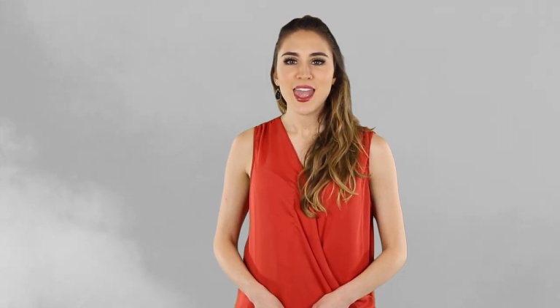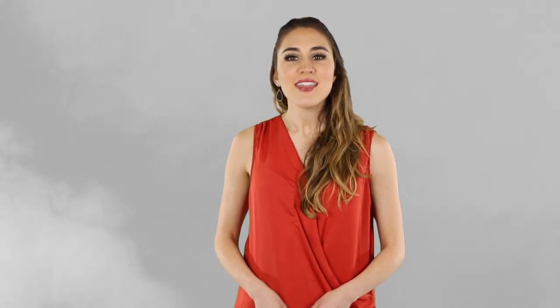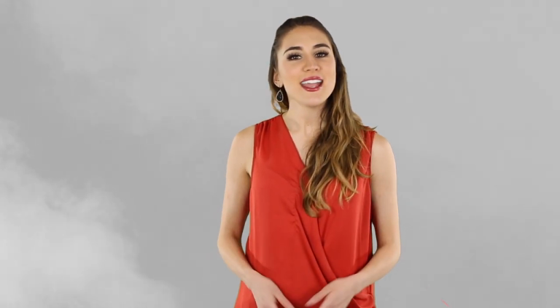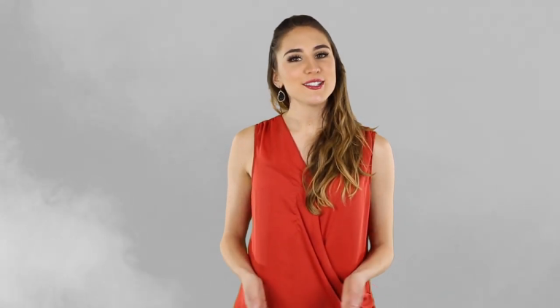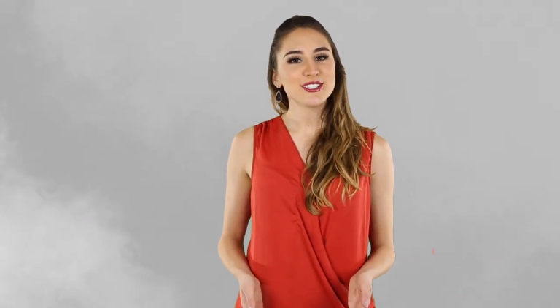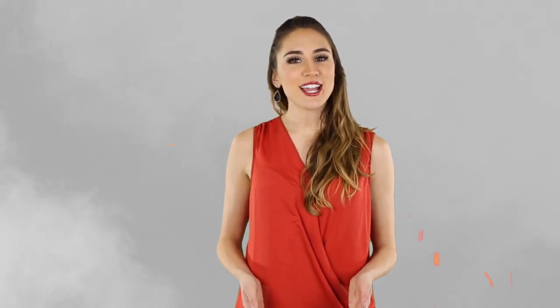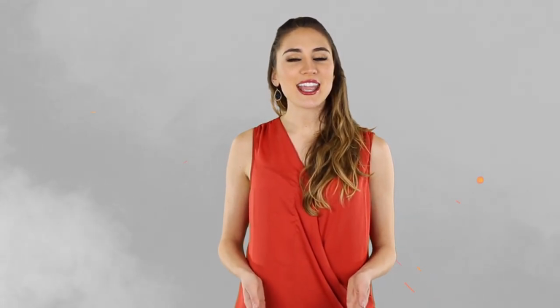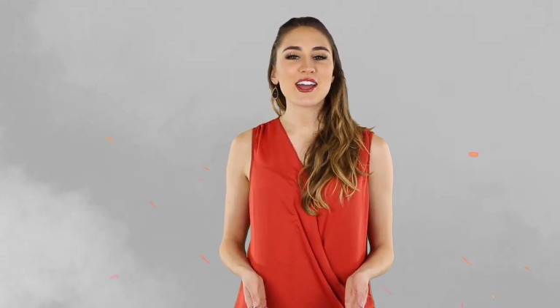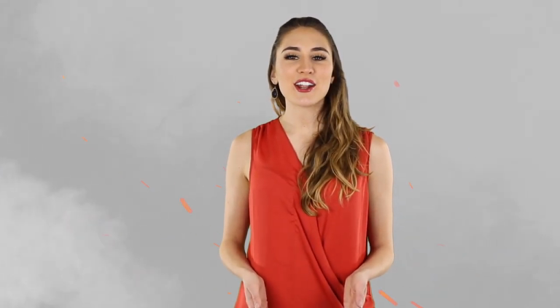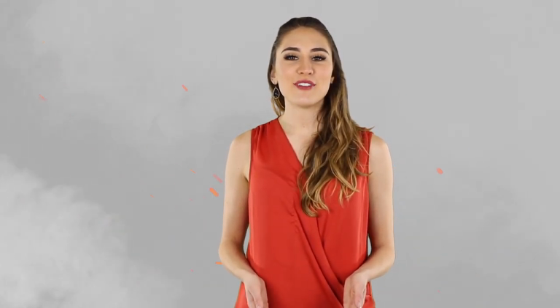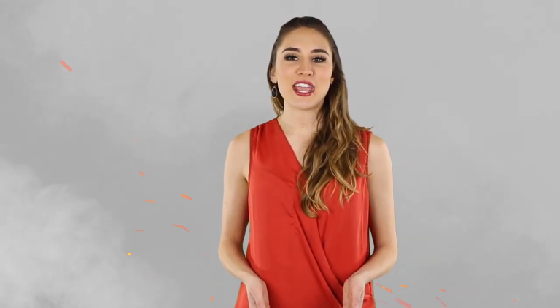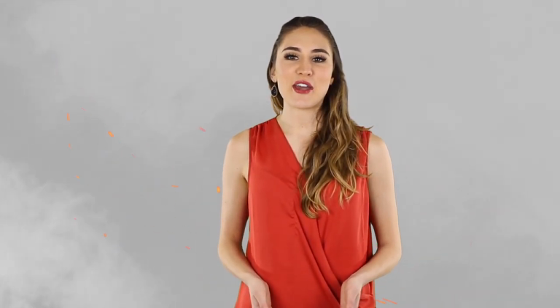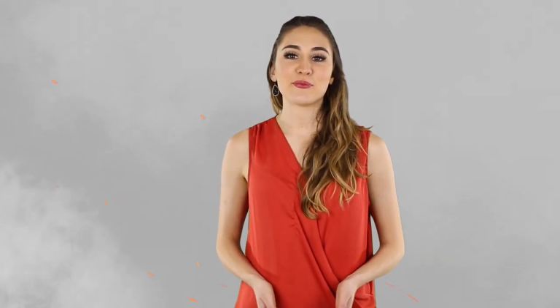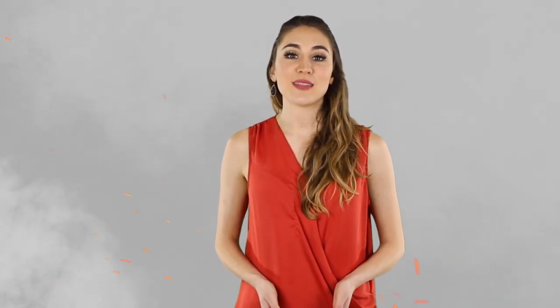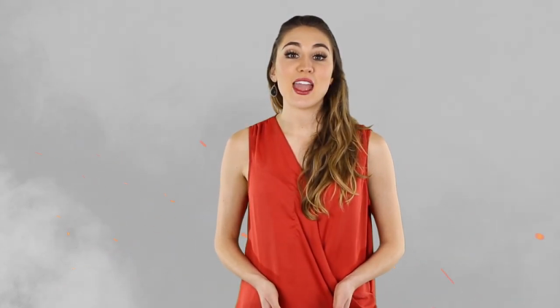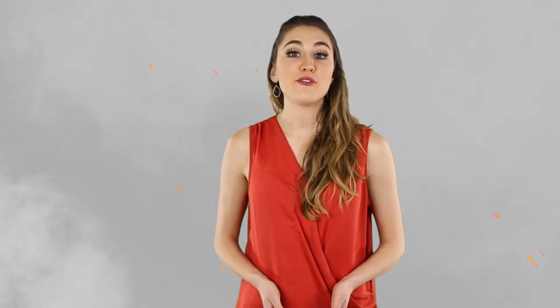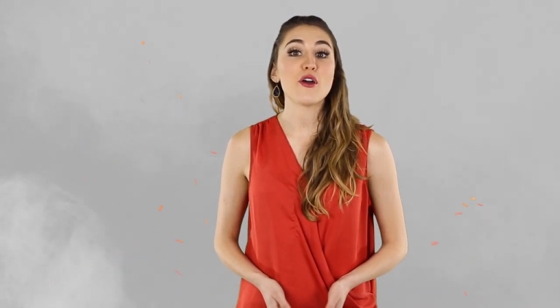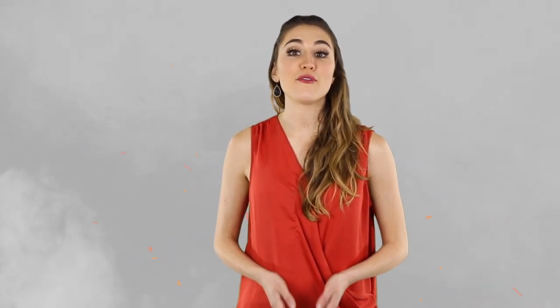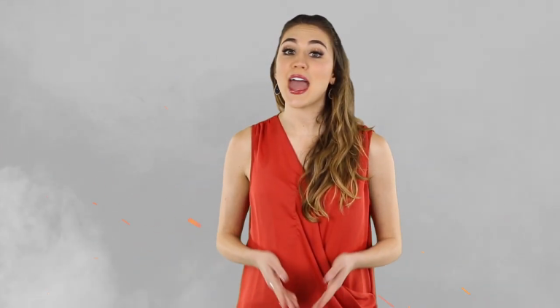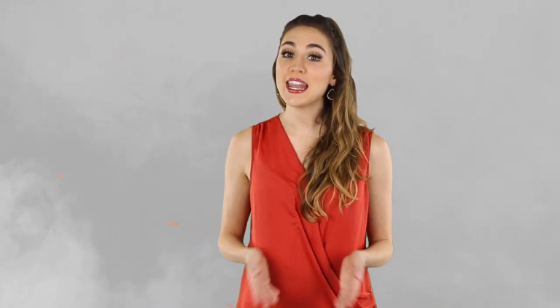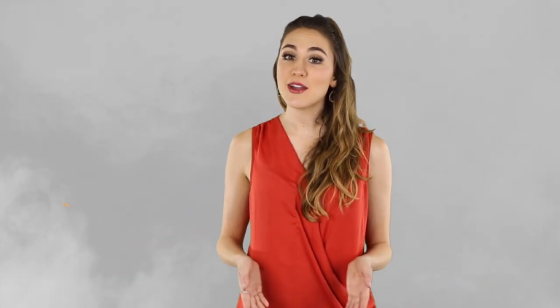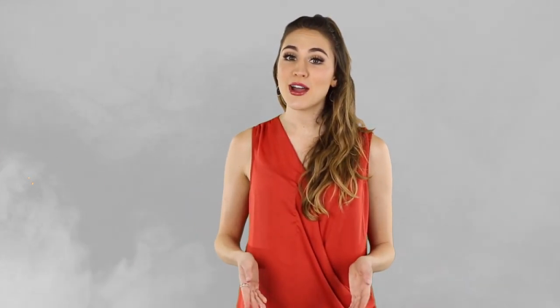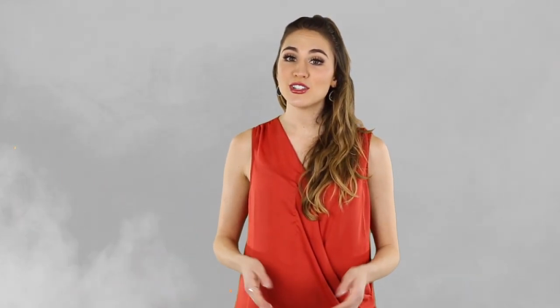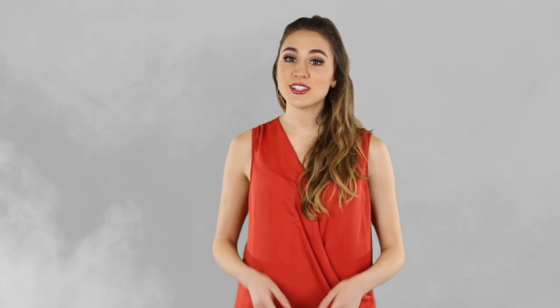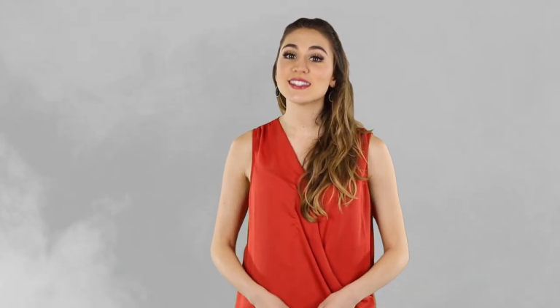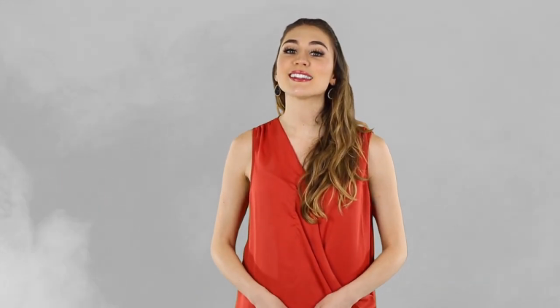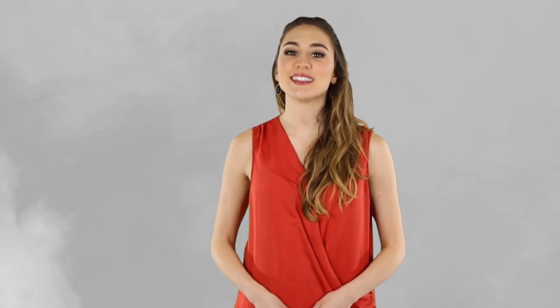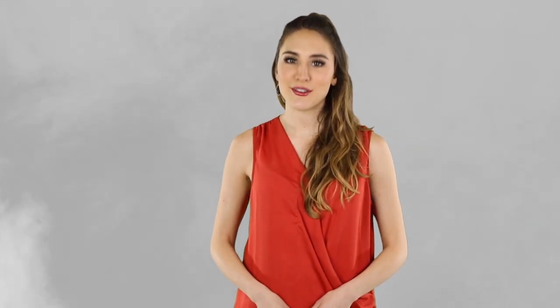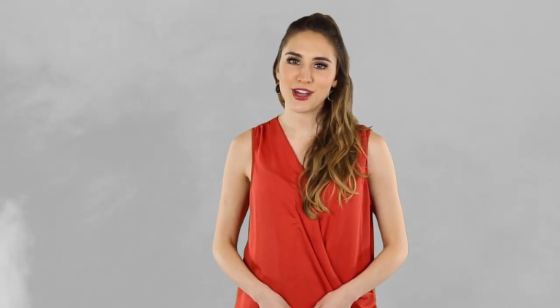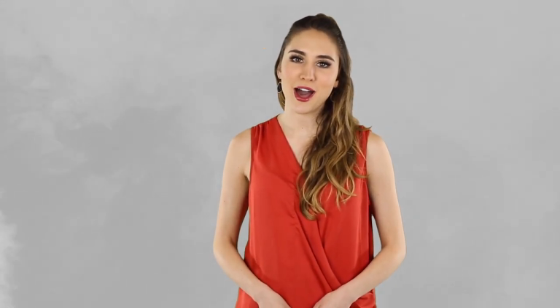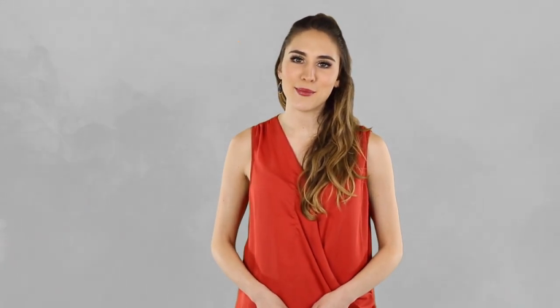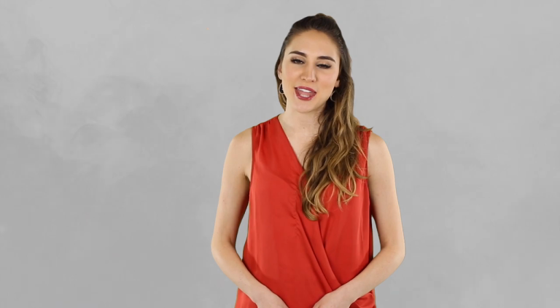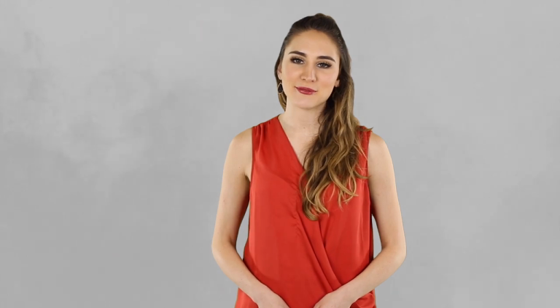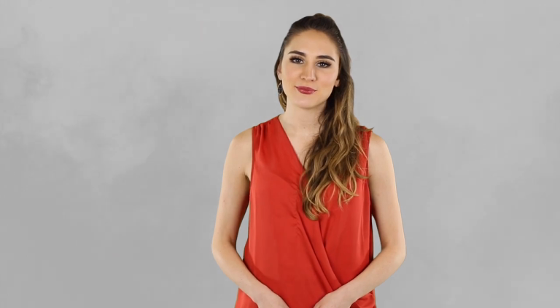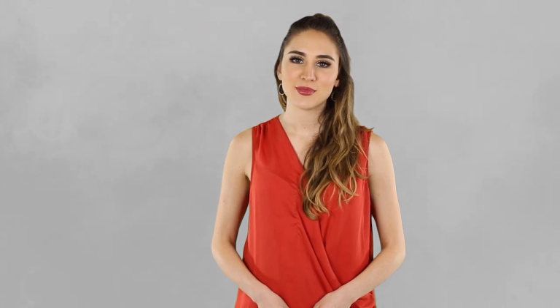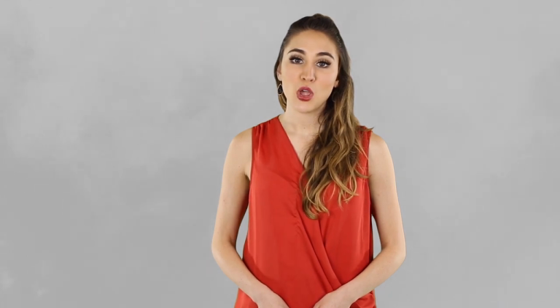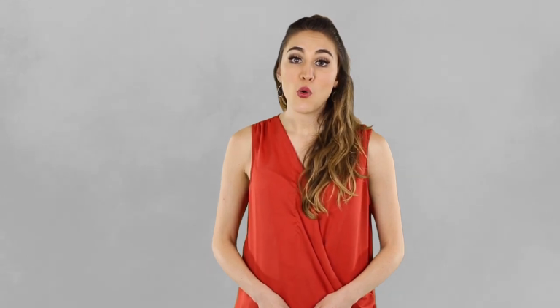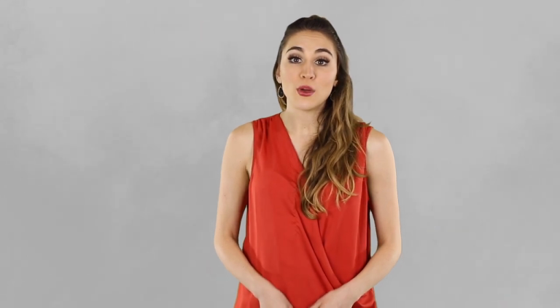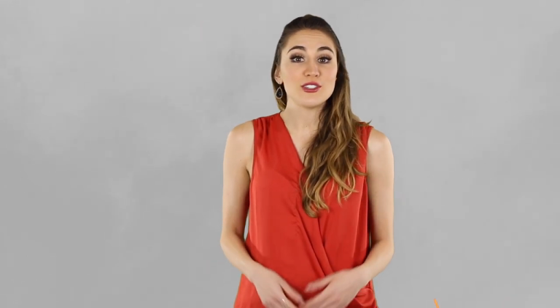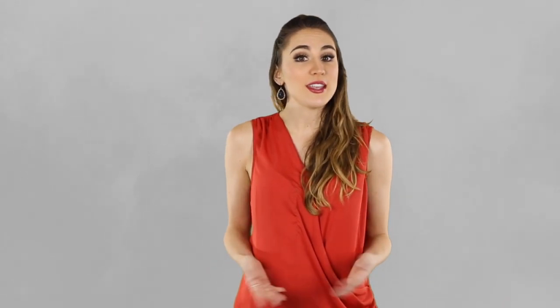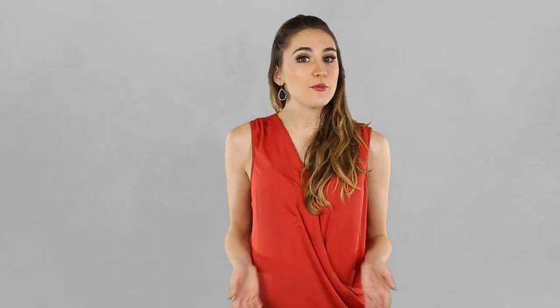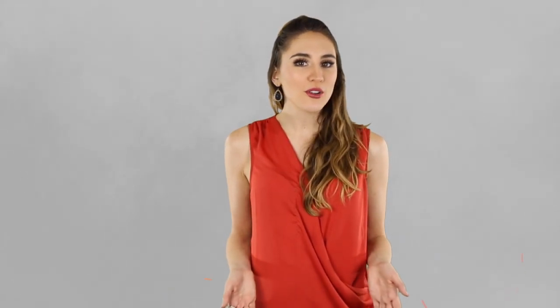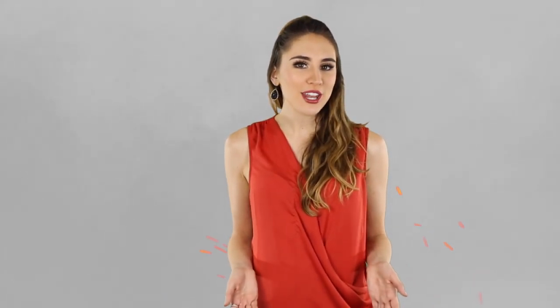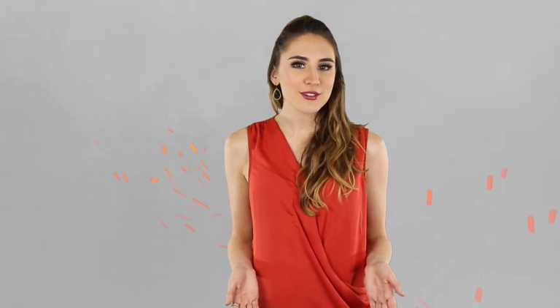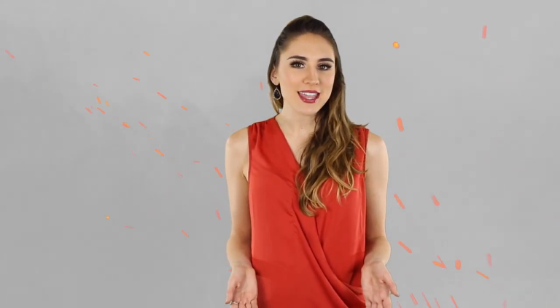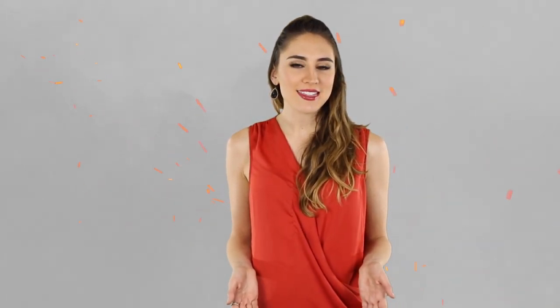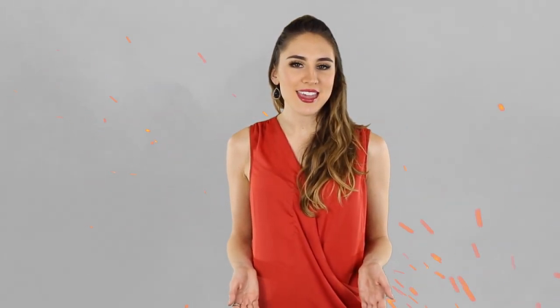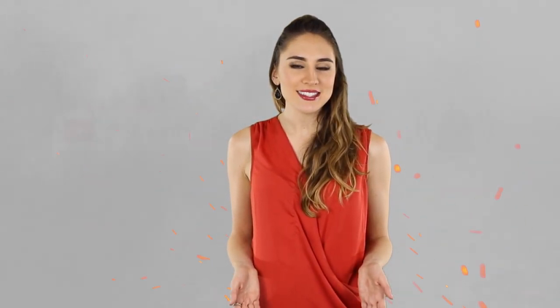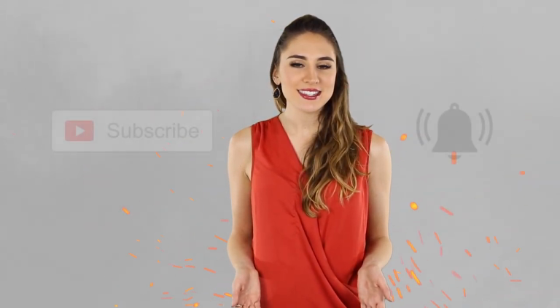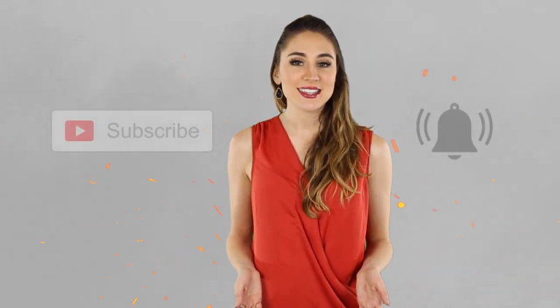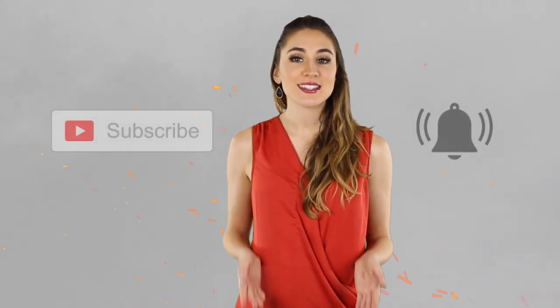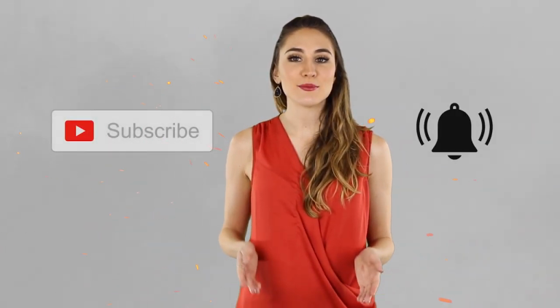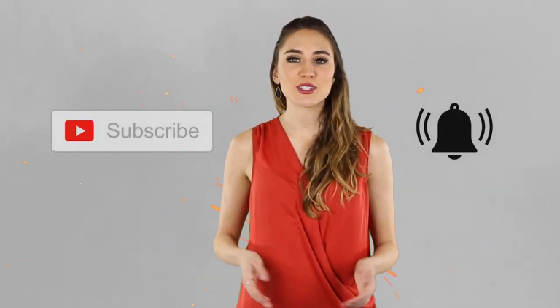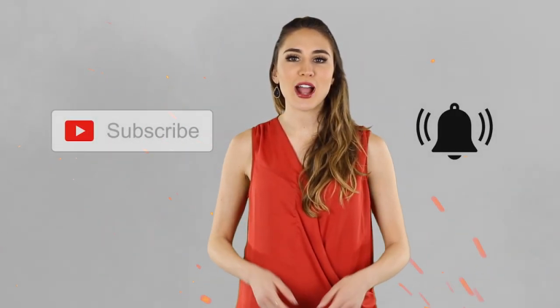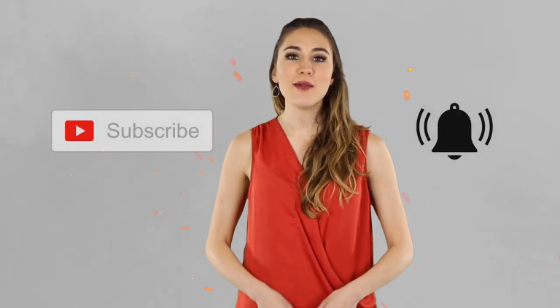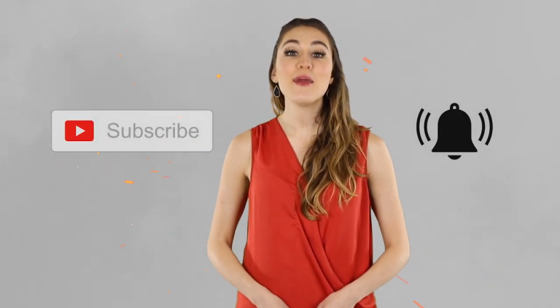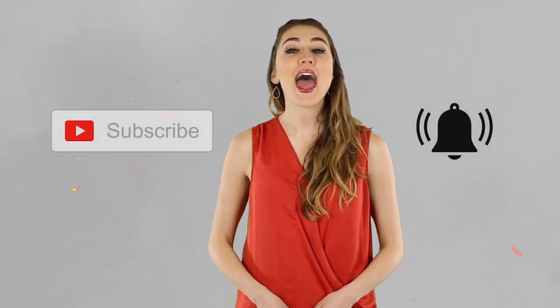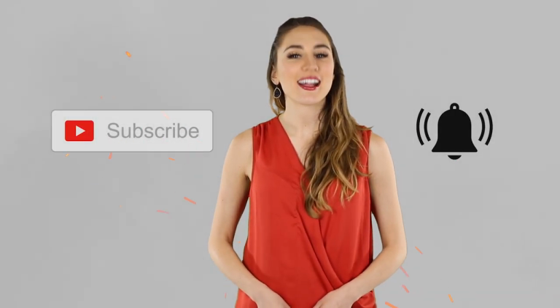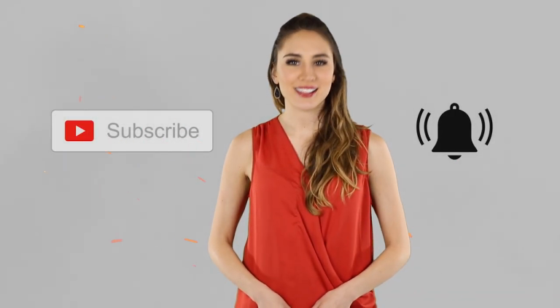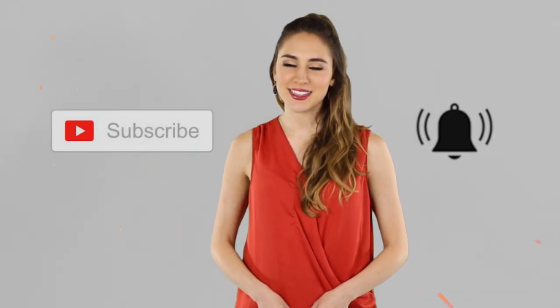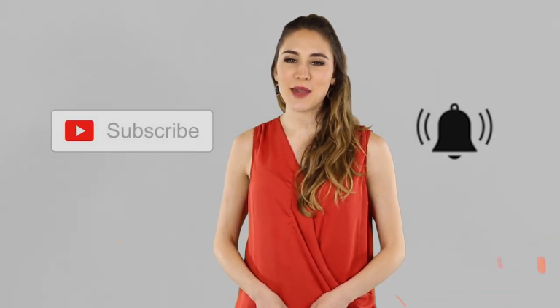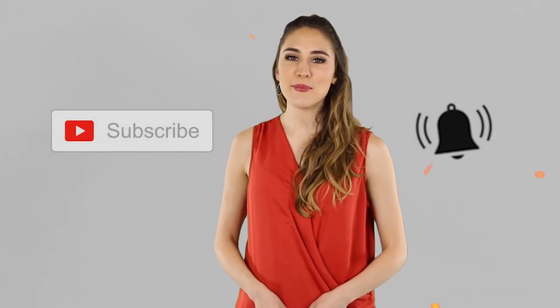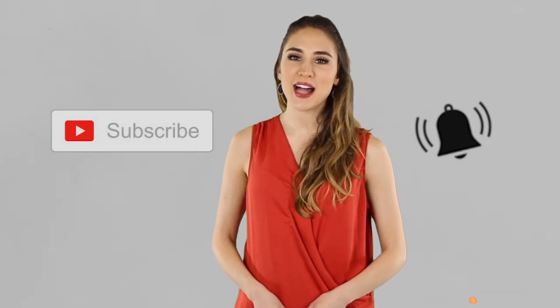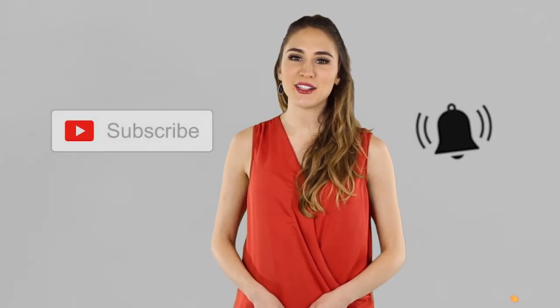Thanks for checking out our video. If you have any questions, leave a comment. Want to see more videos like this? Subscribe and click that bell.